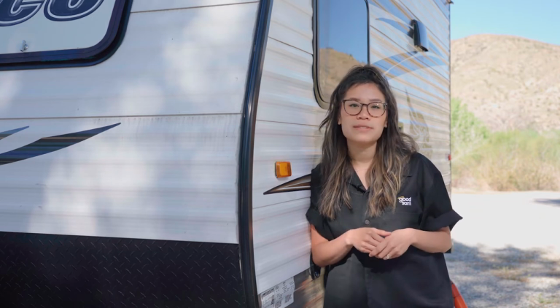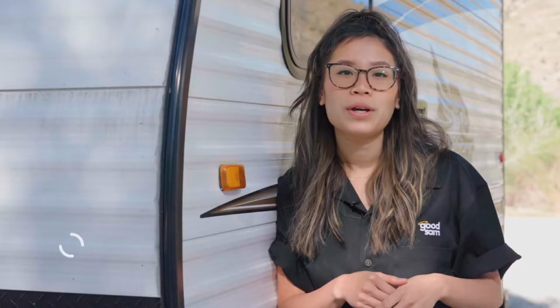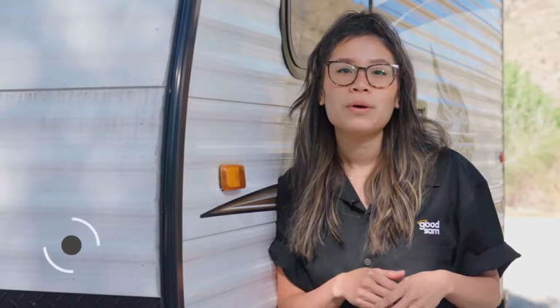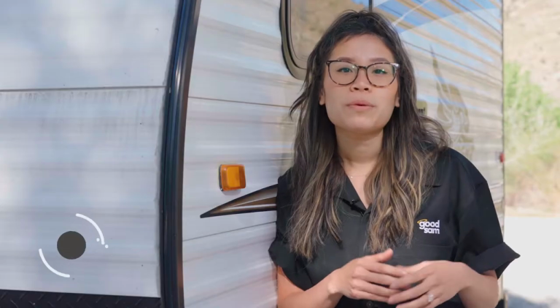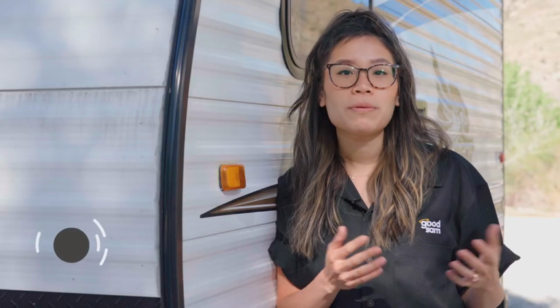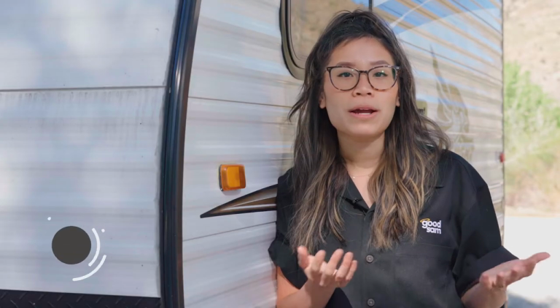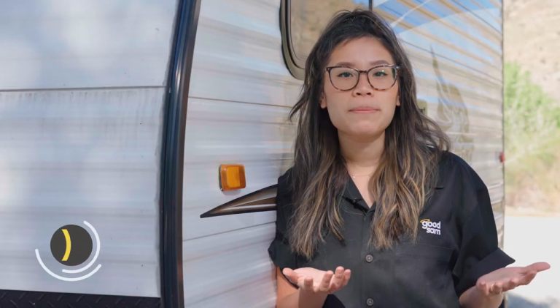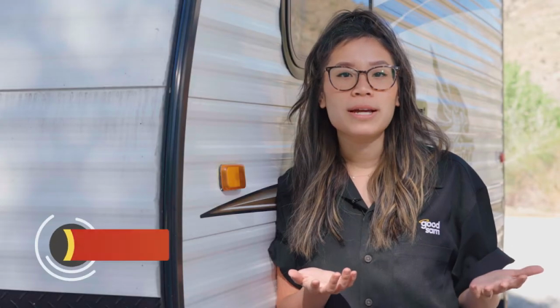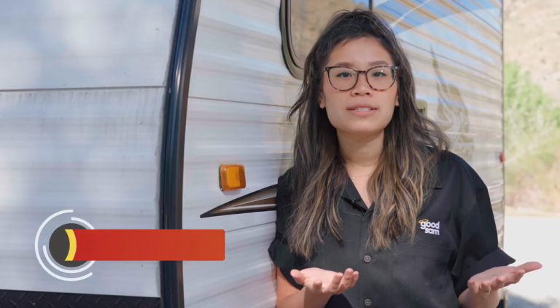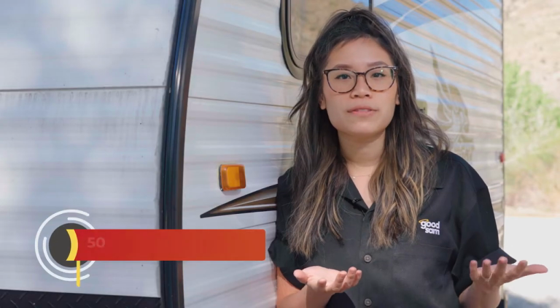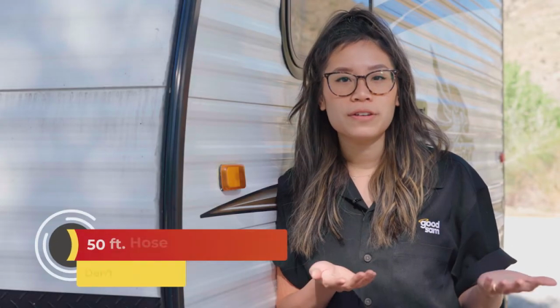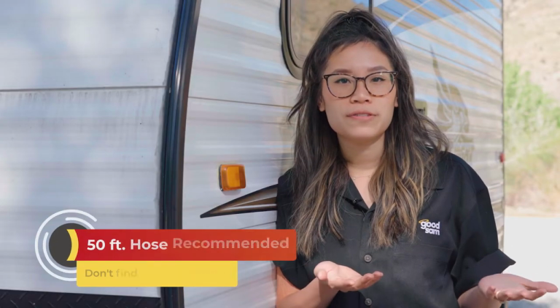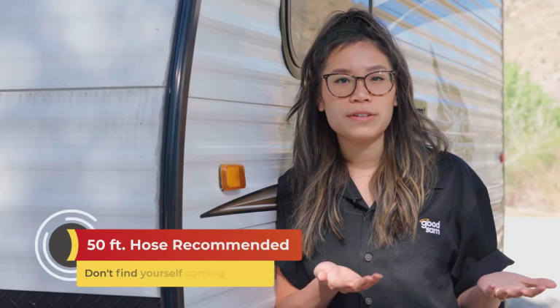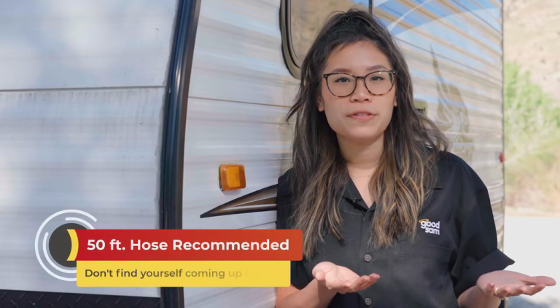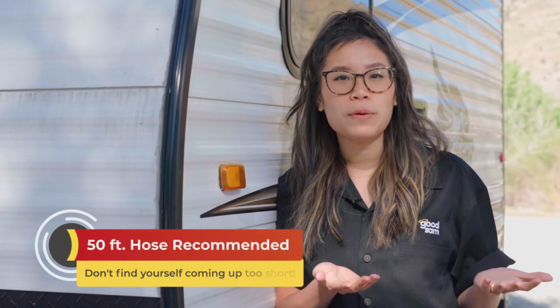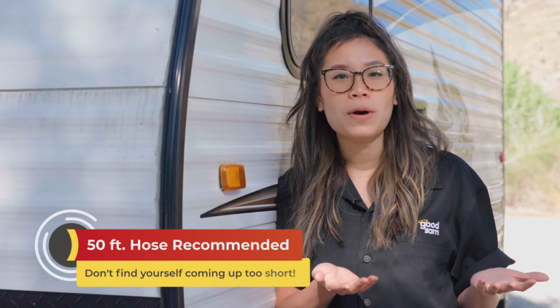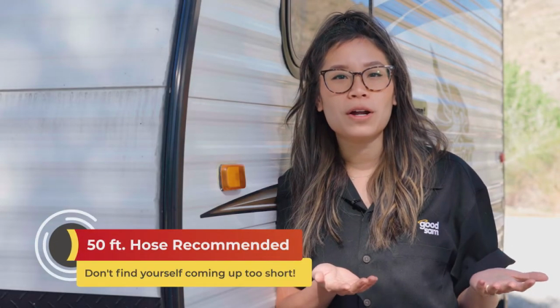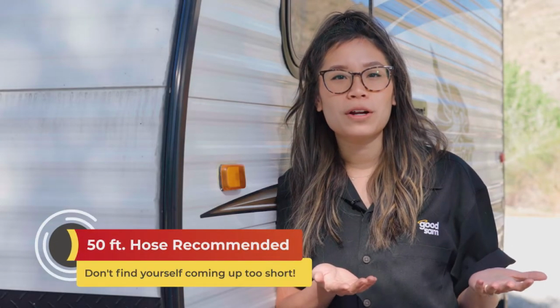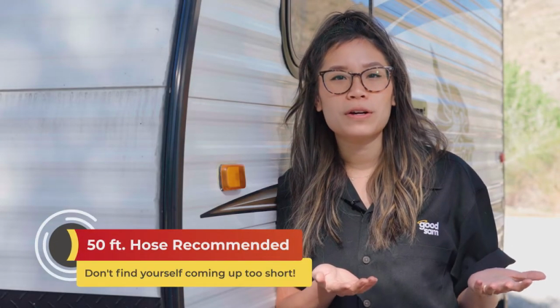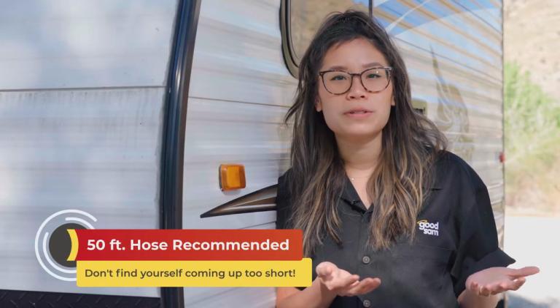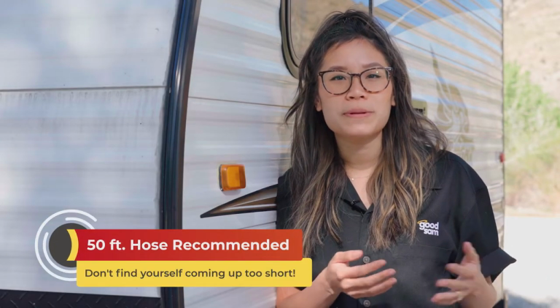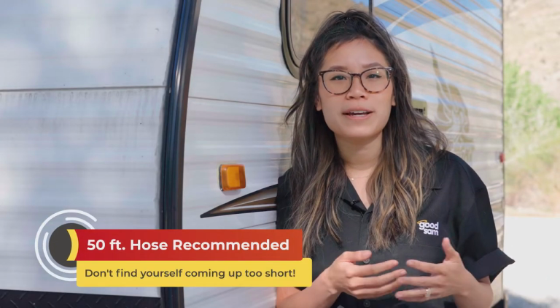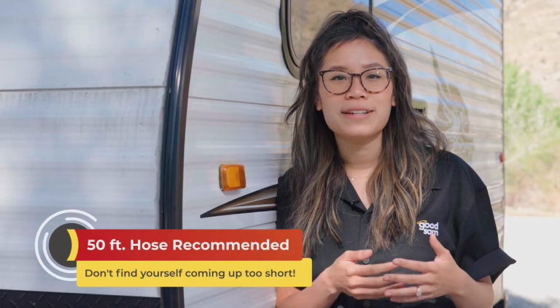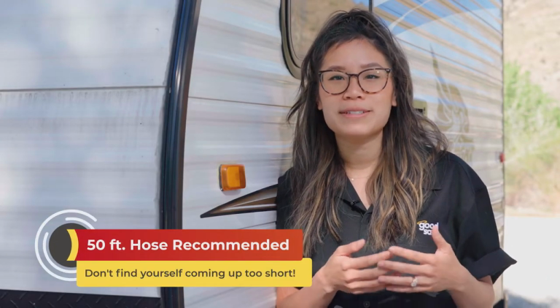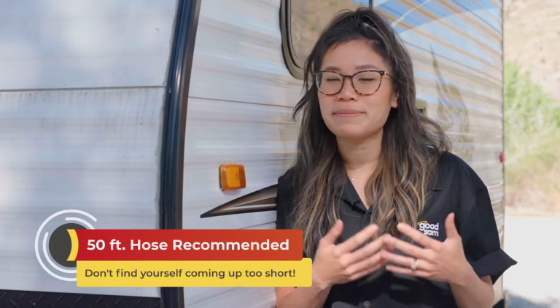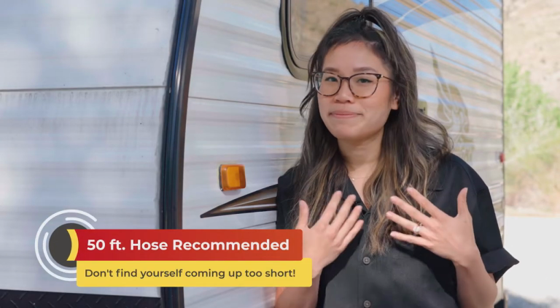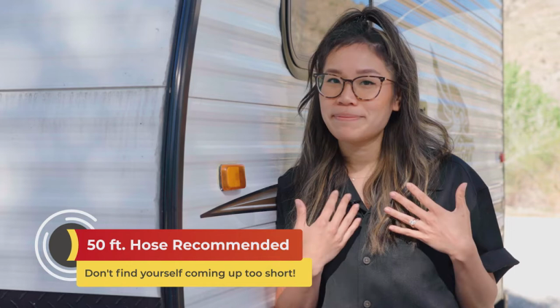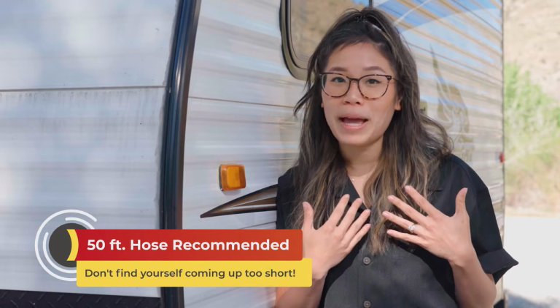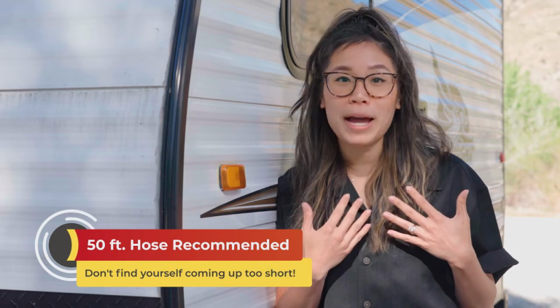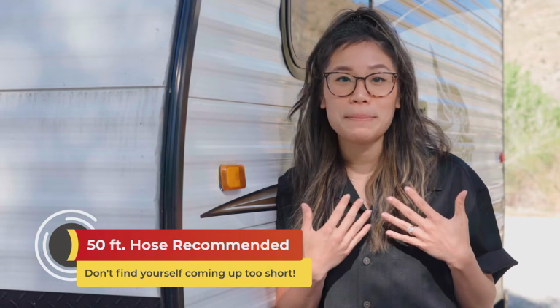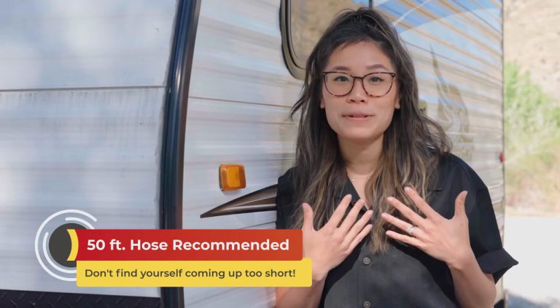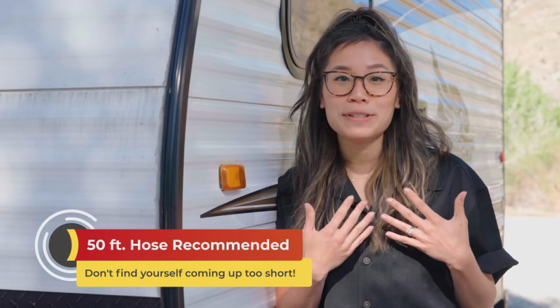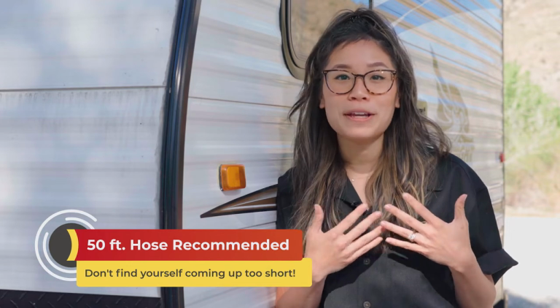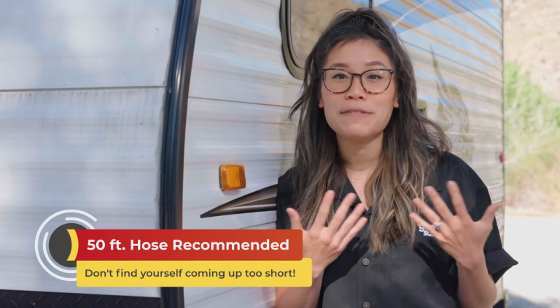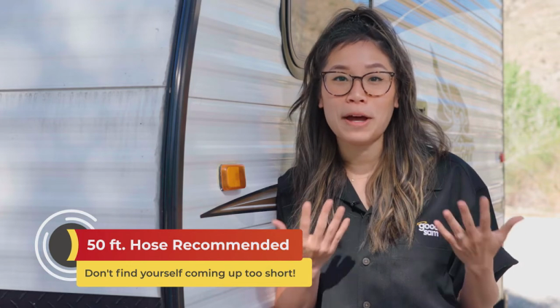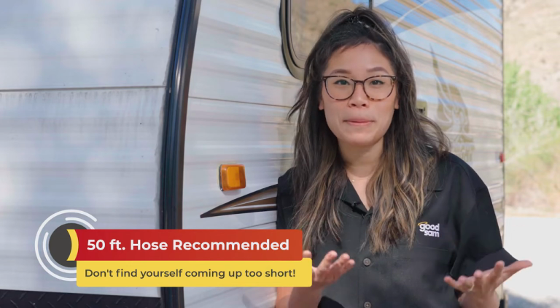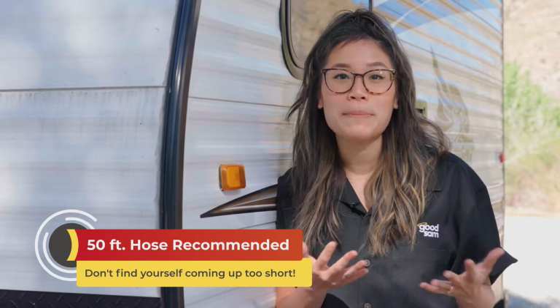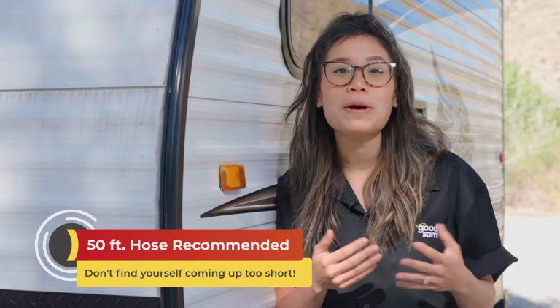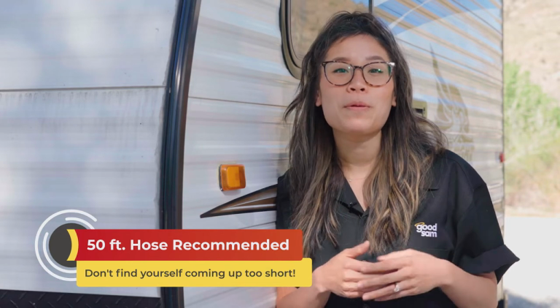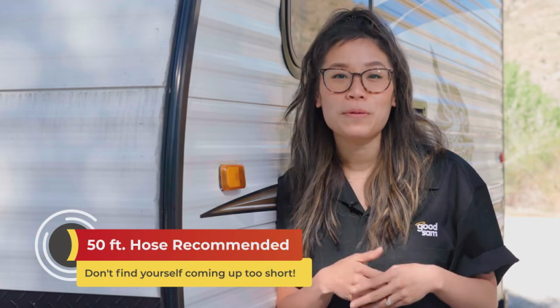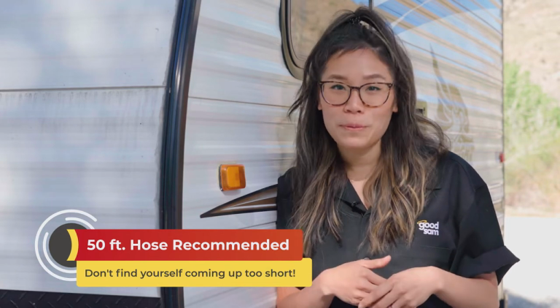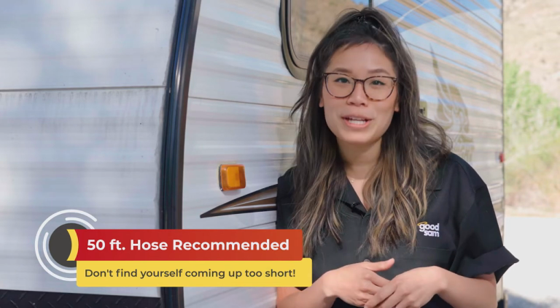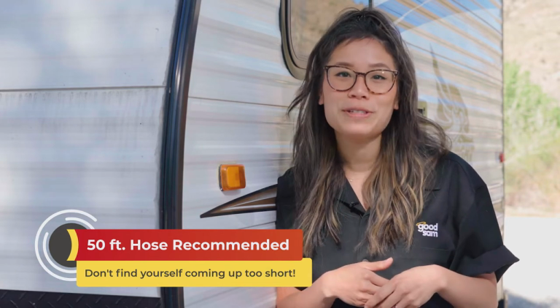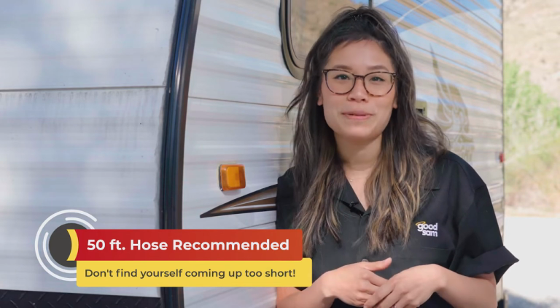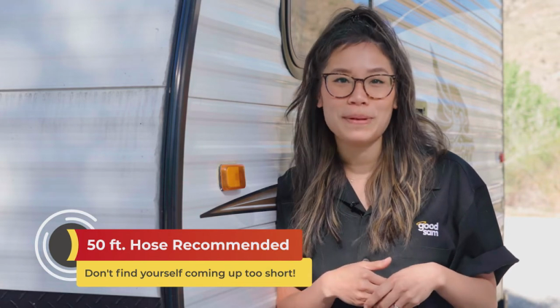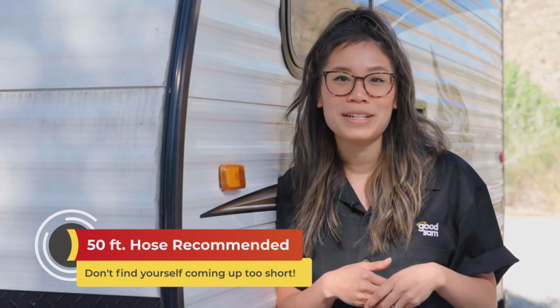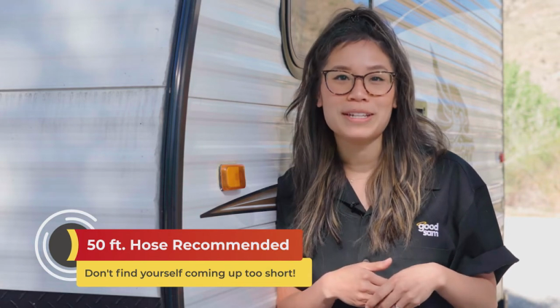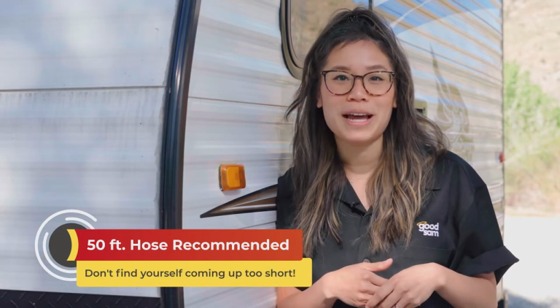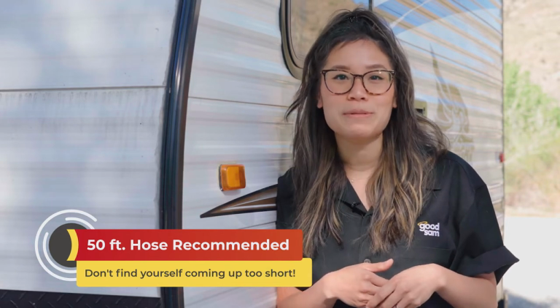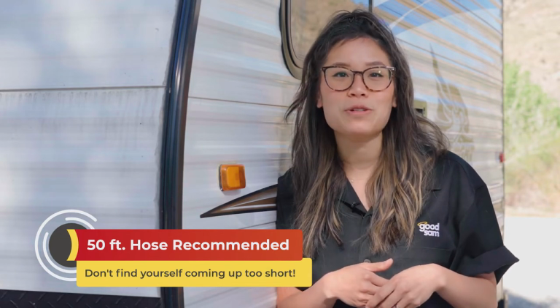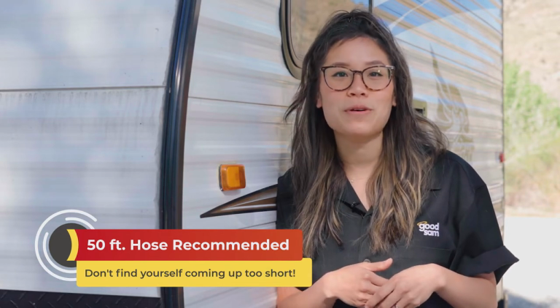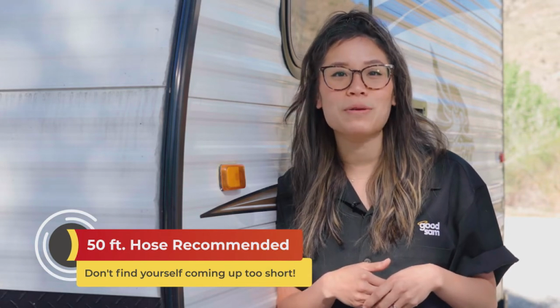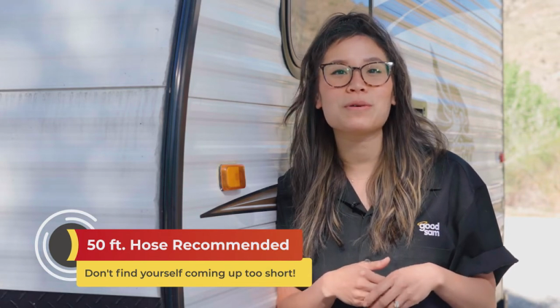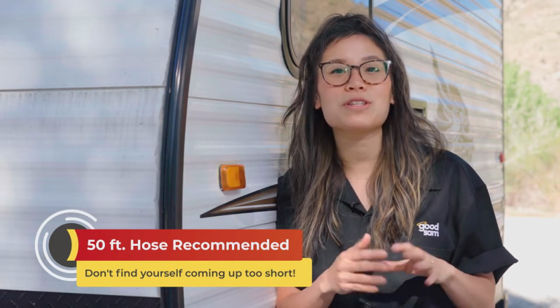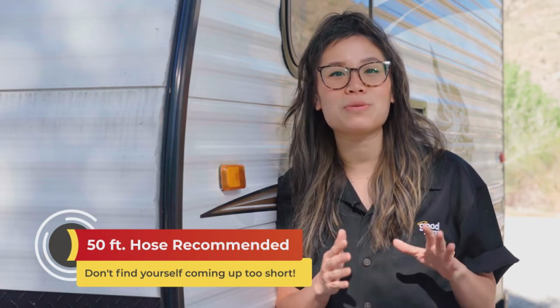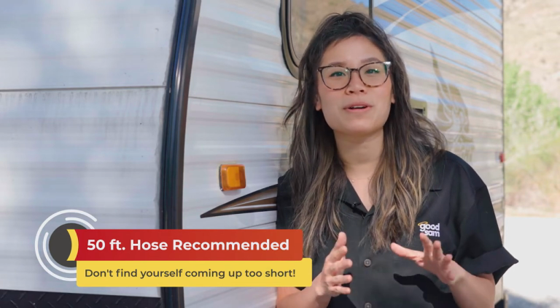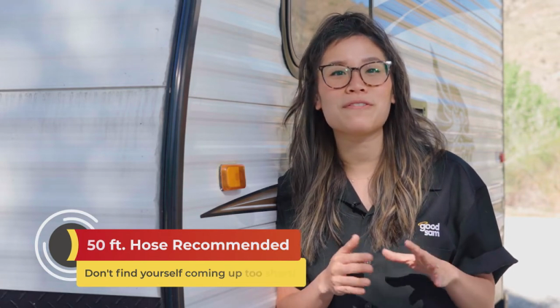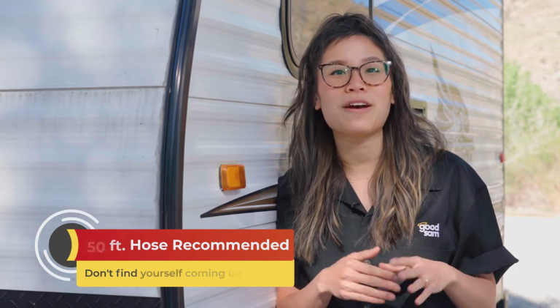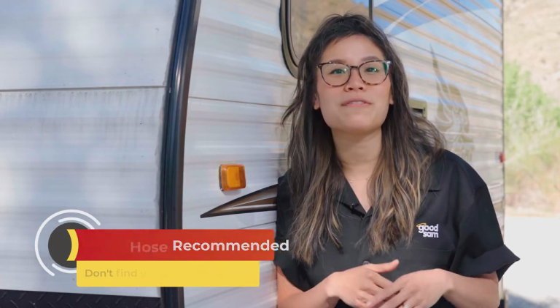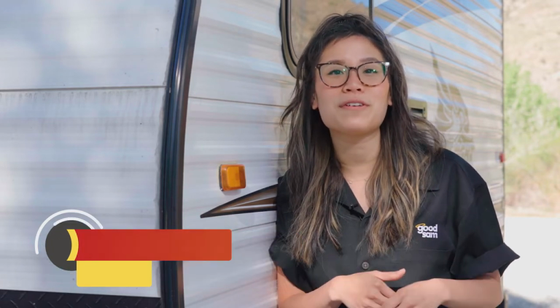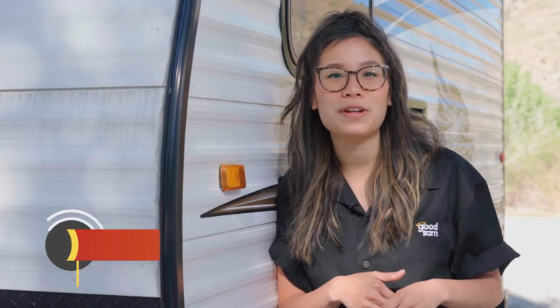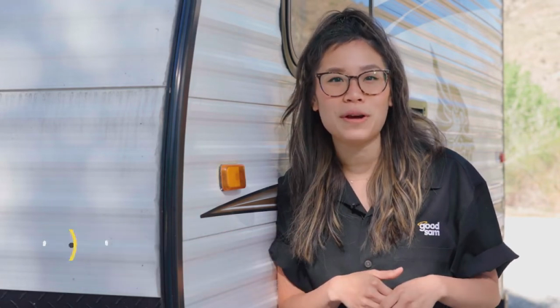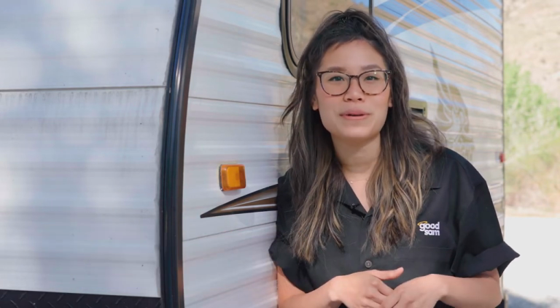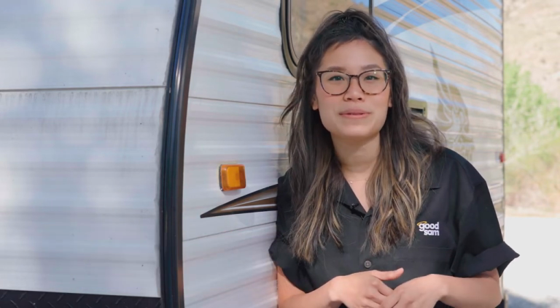We recommend a 50-foot water hose because I personally have come up way too many times short with a 25-foot hose.